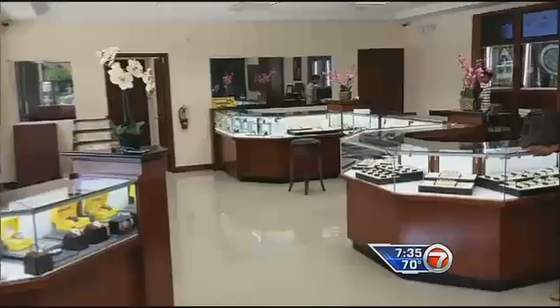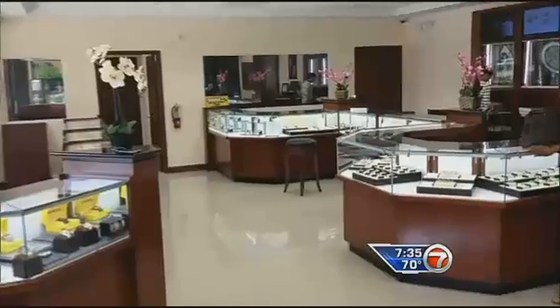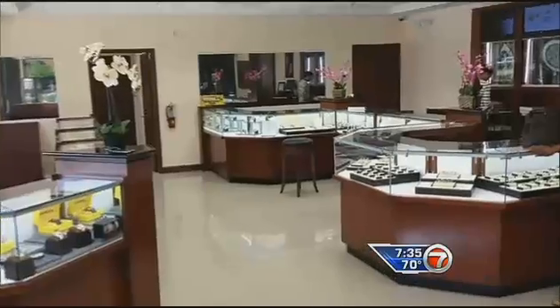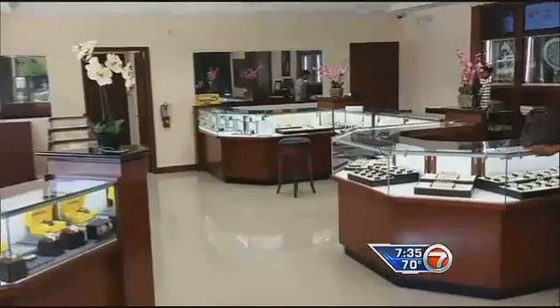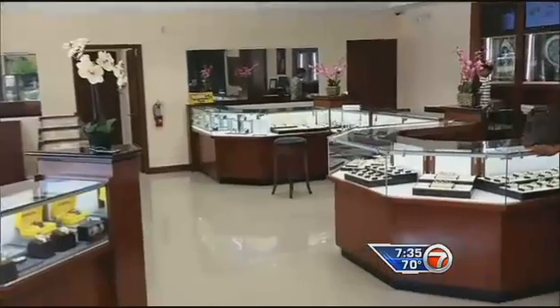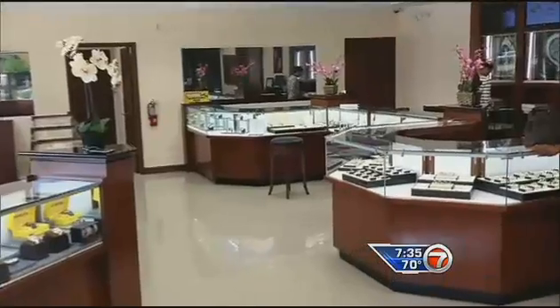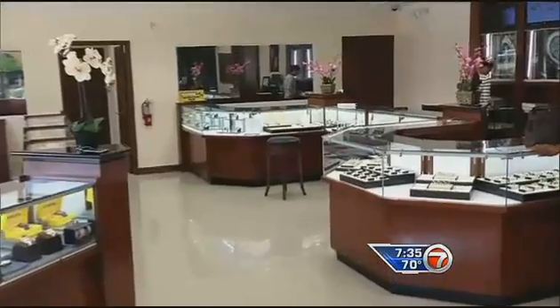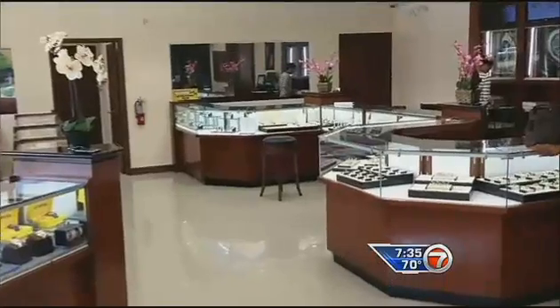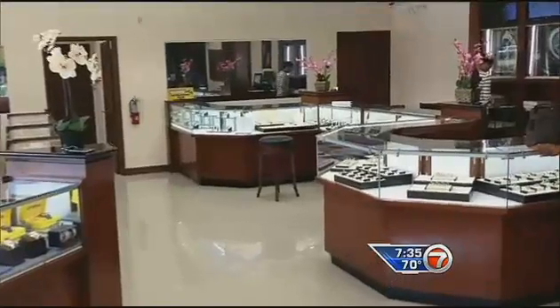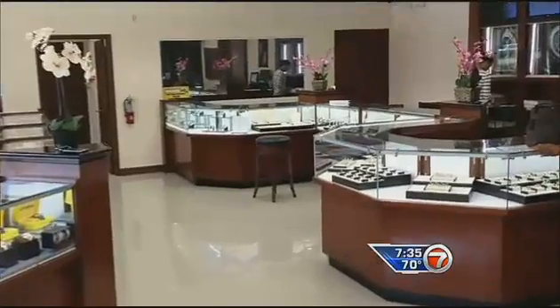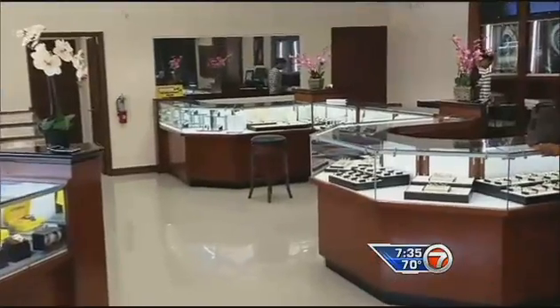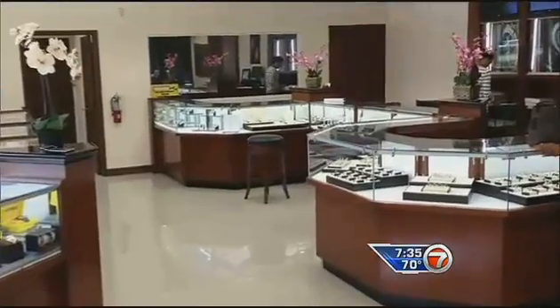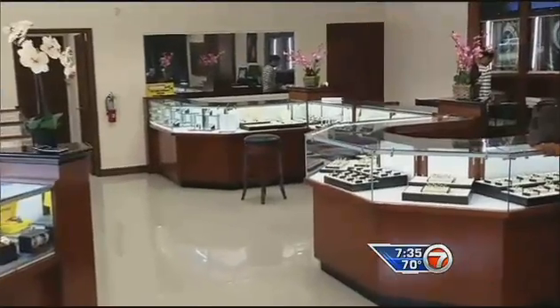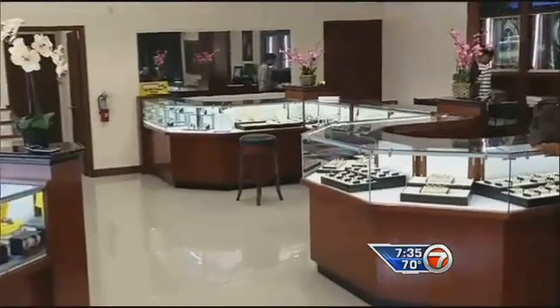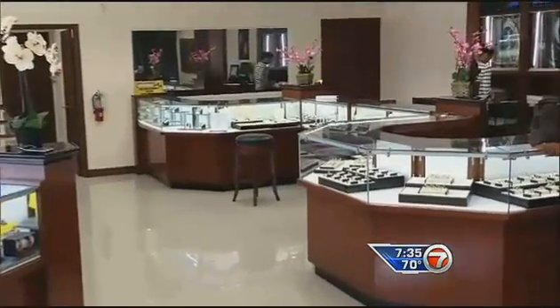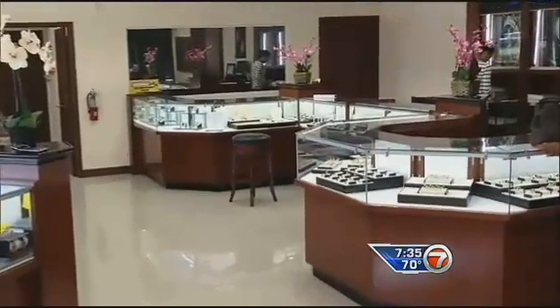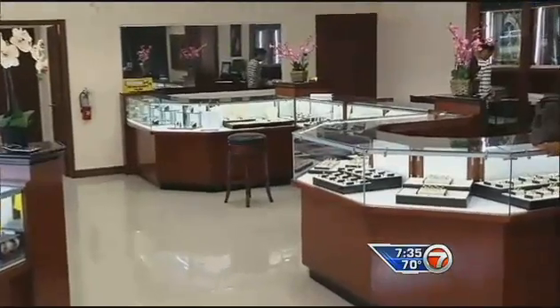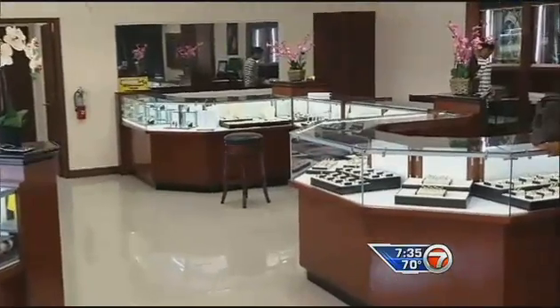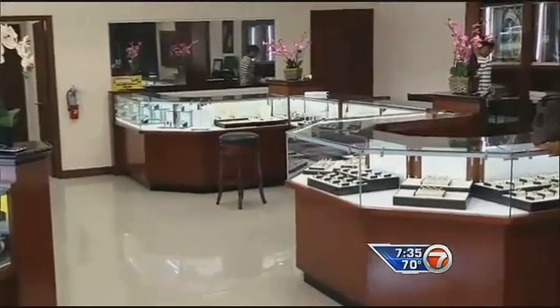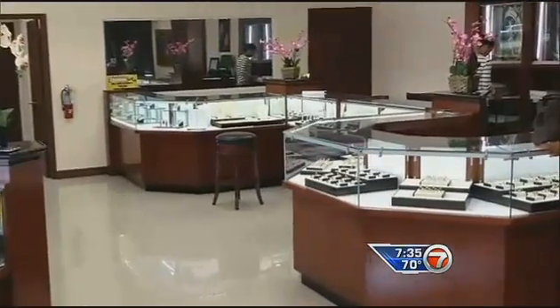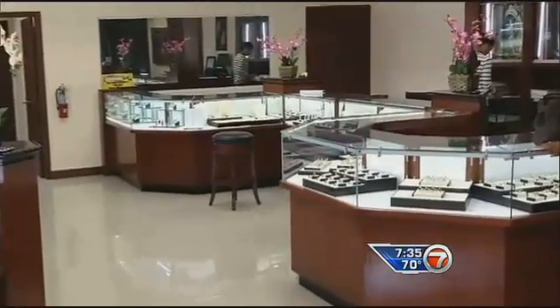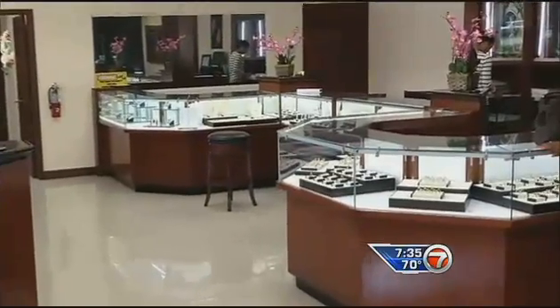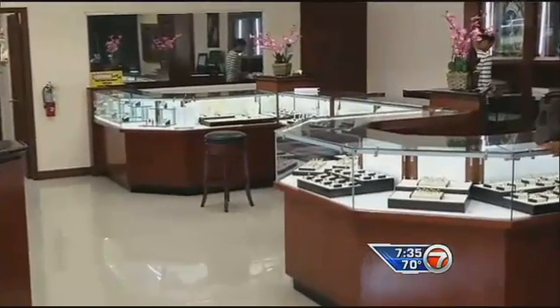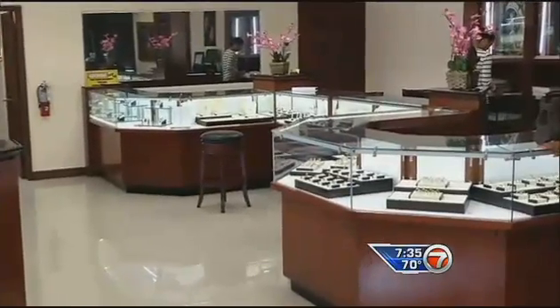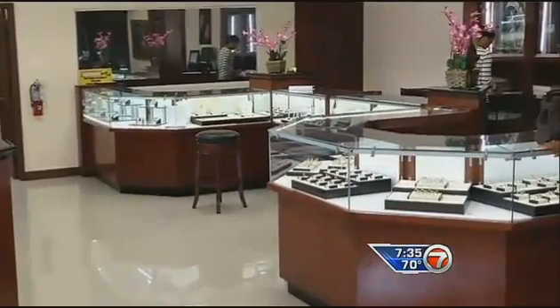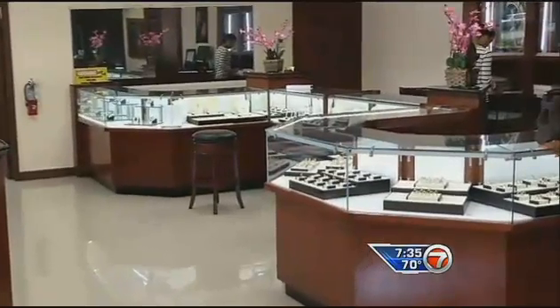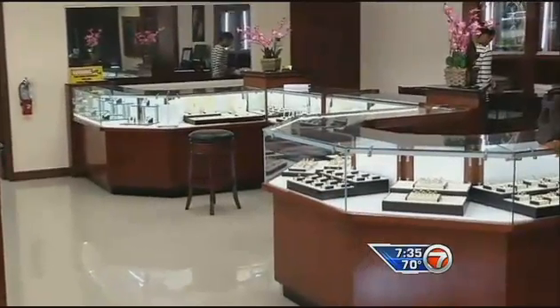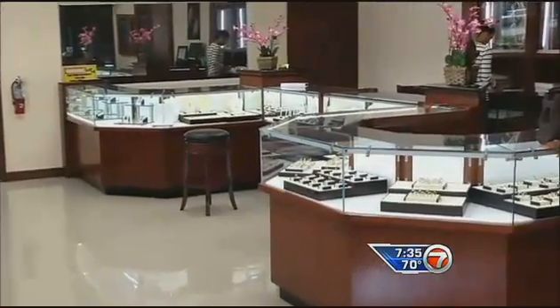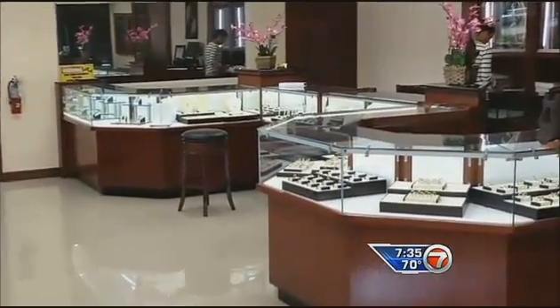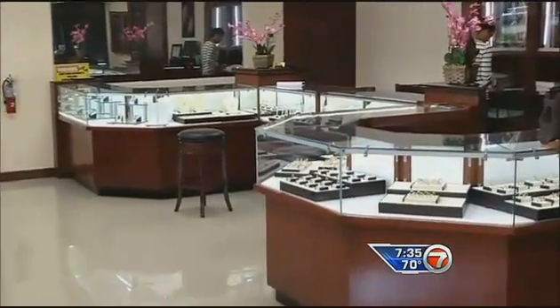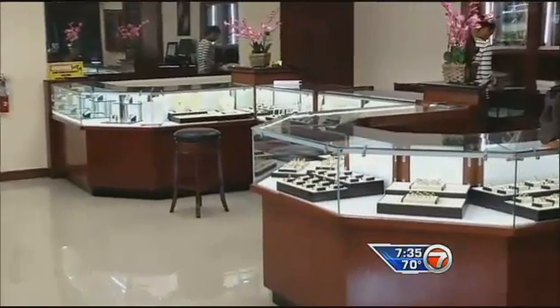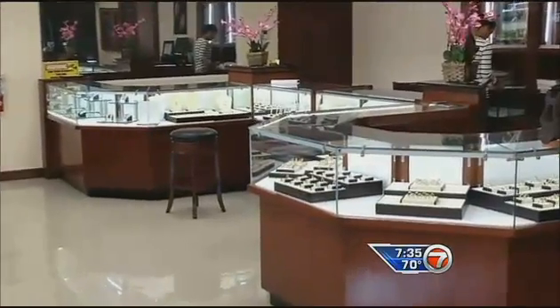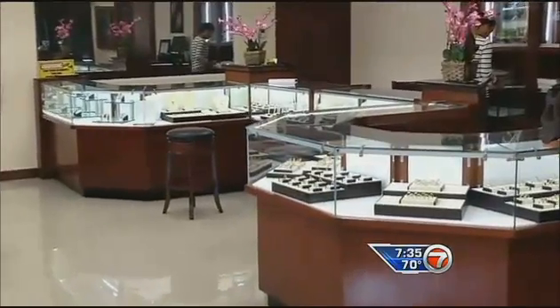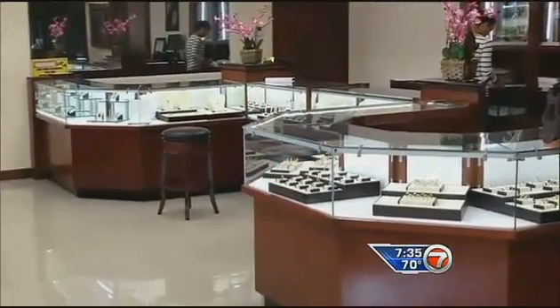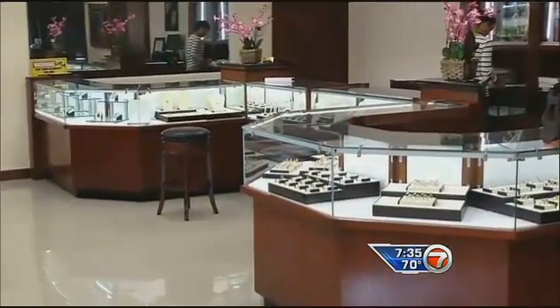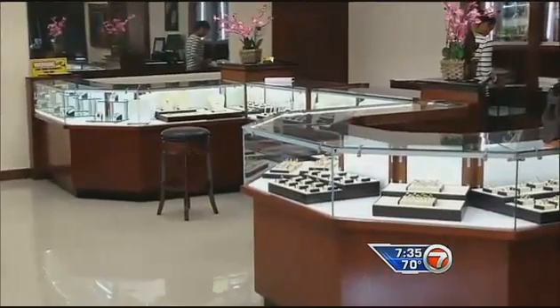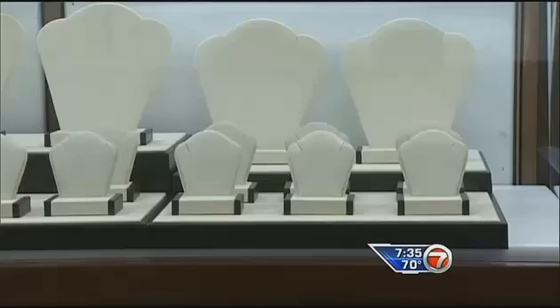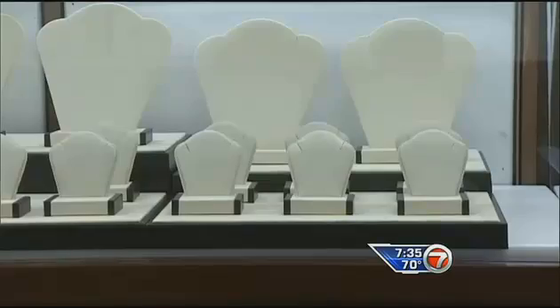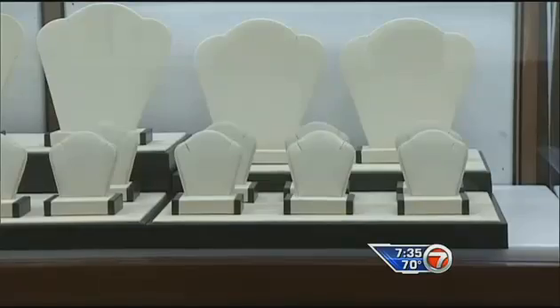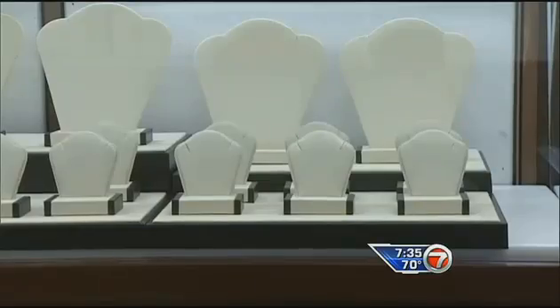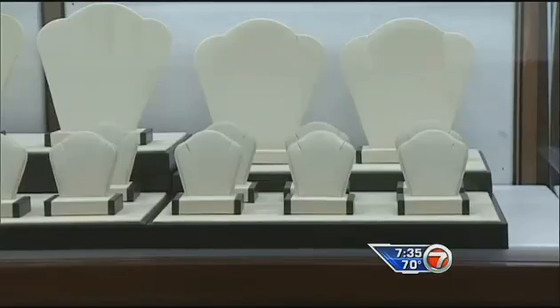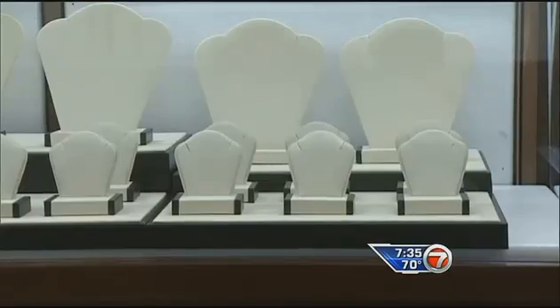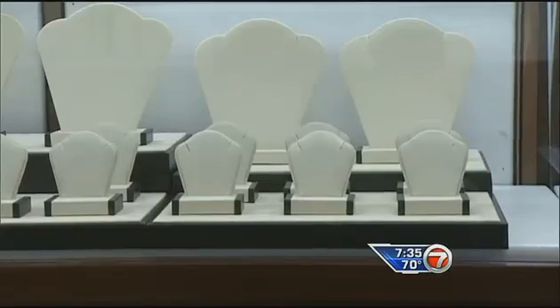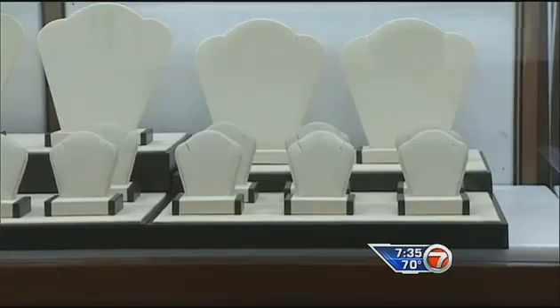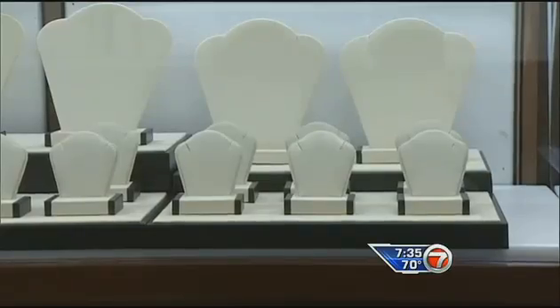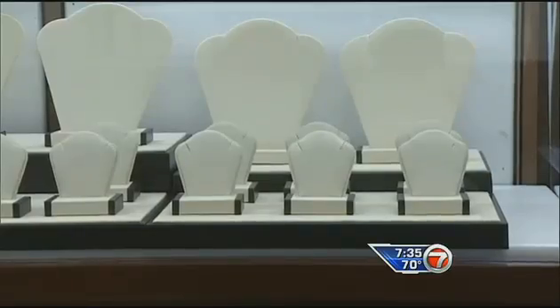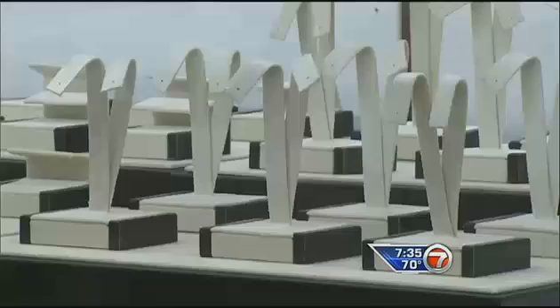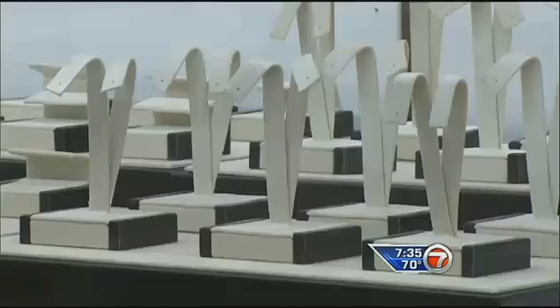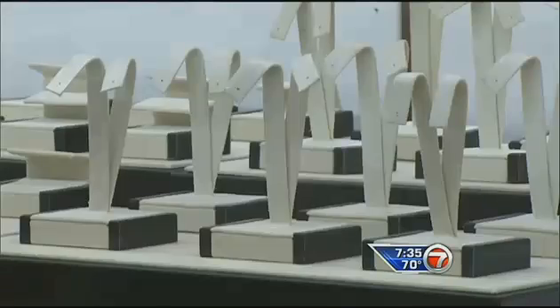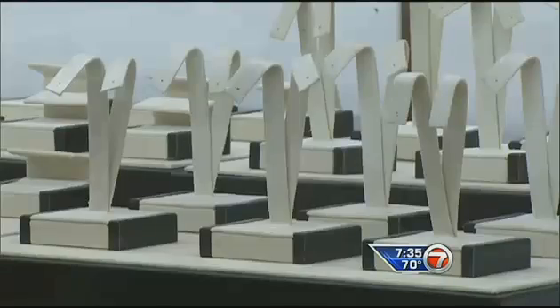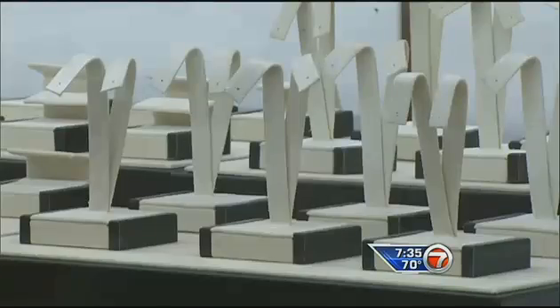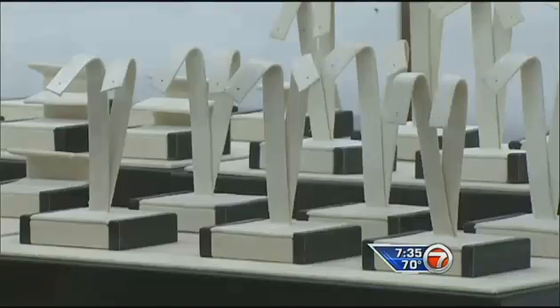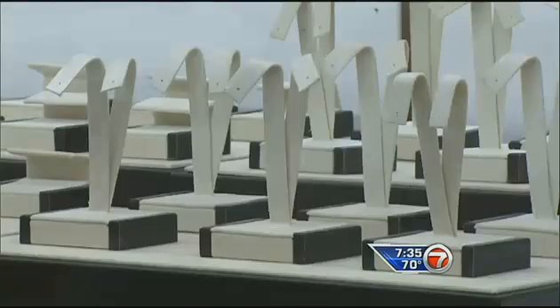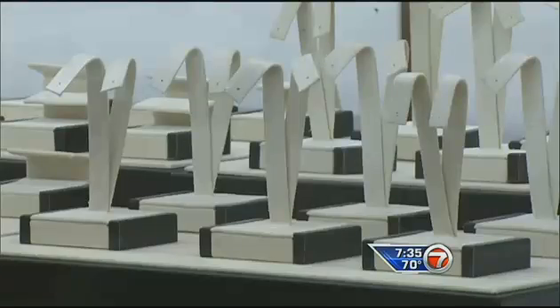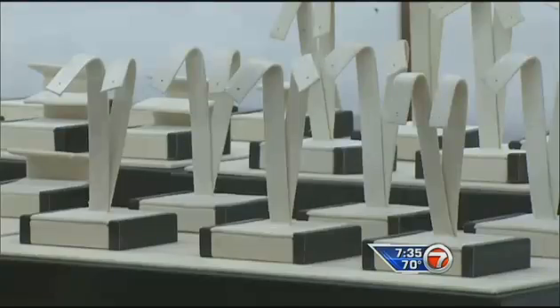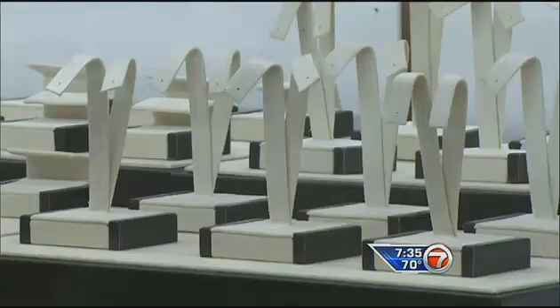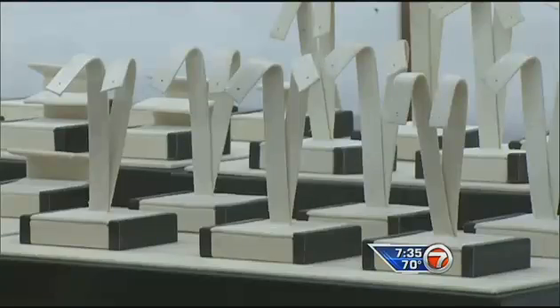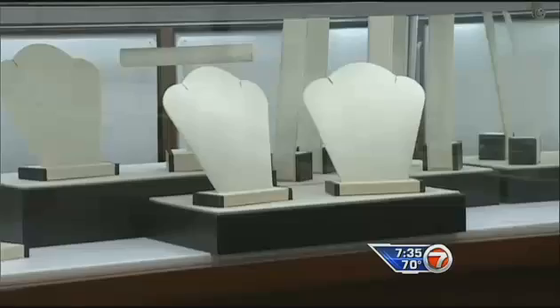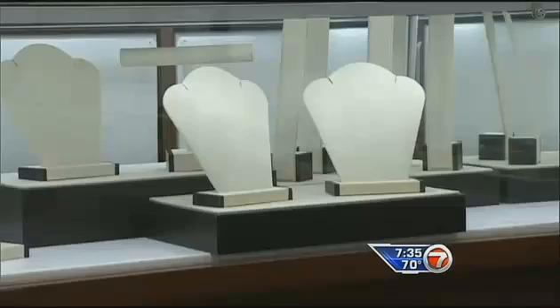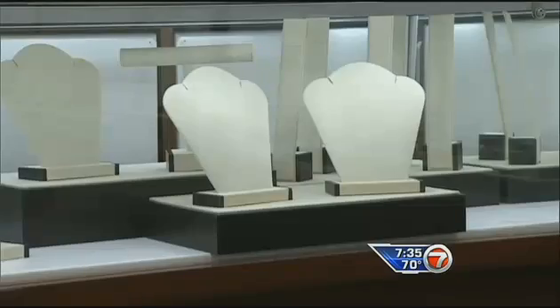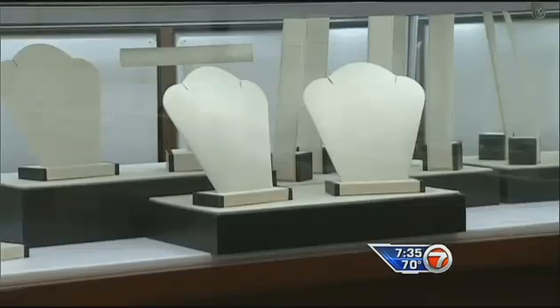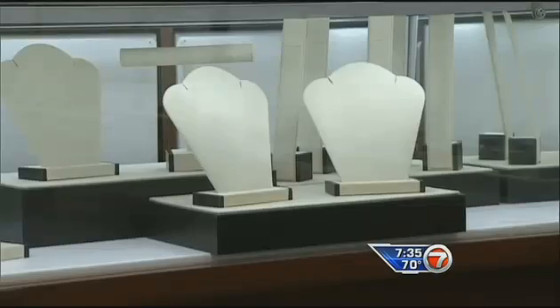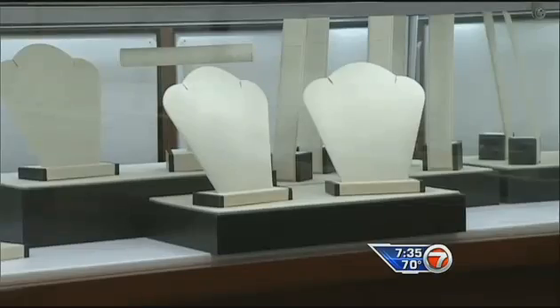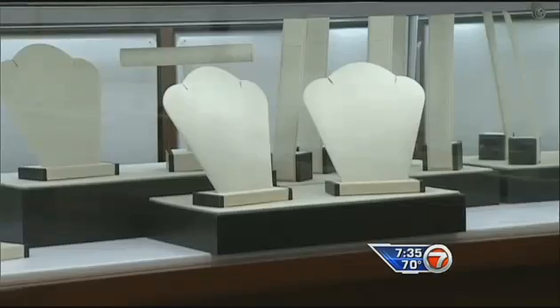This is what the store used to look like — display cases filled with jewels. But now, case after case sits empty.